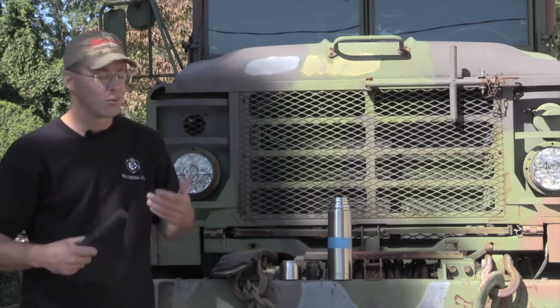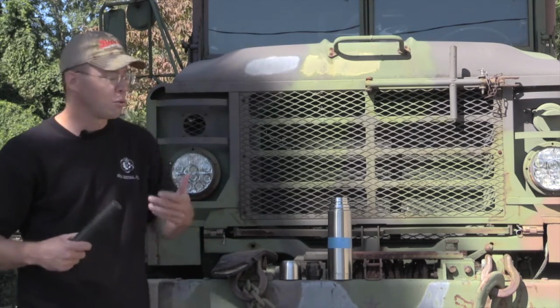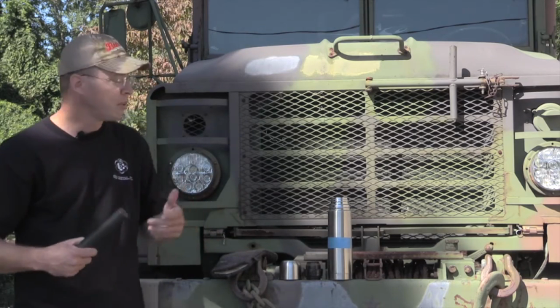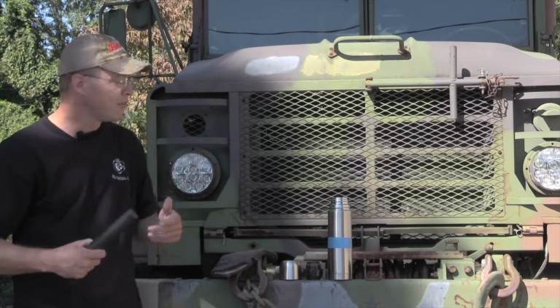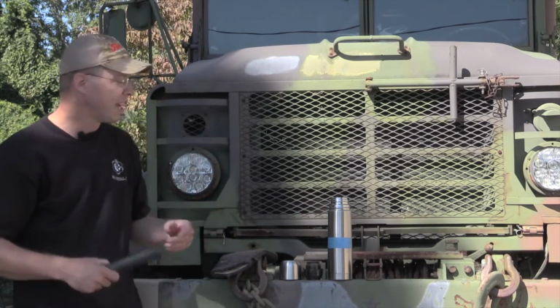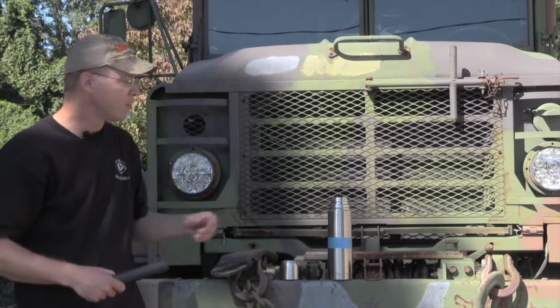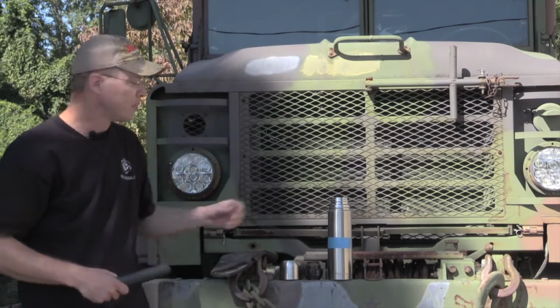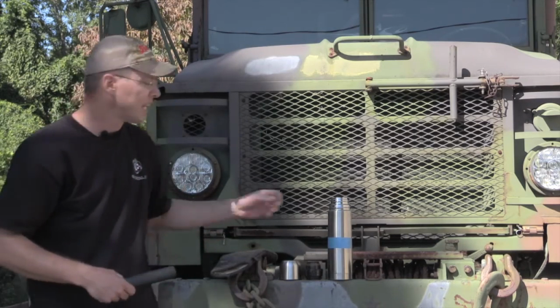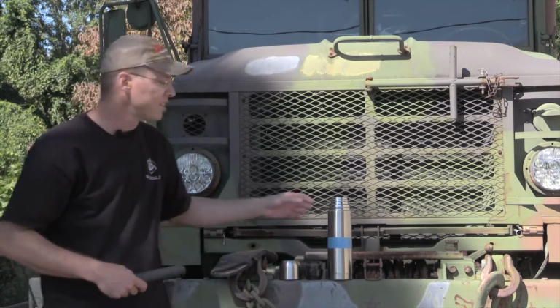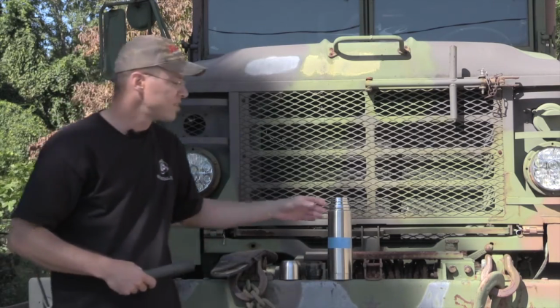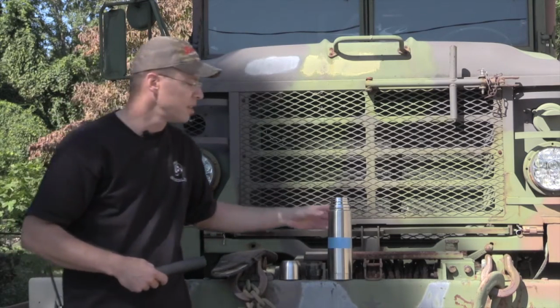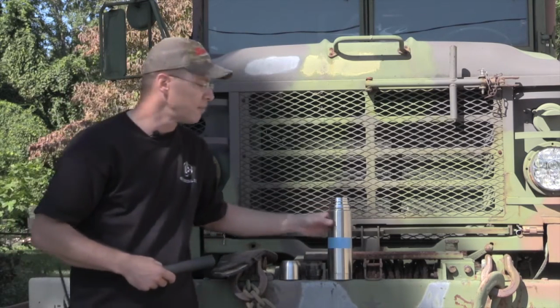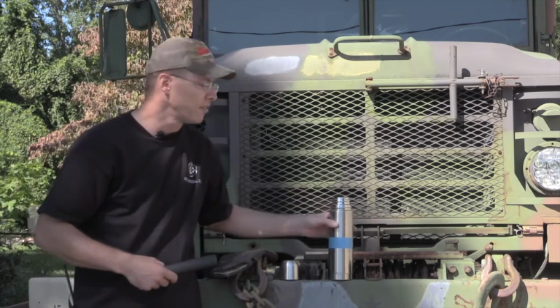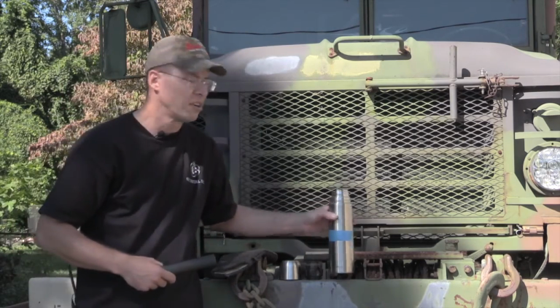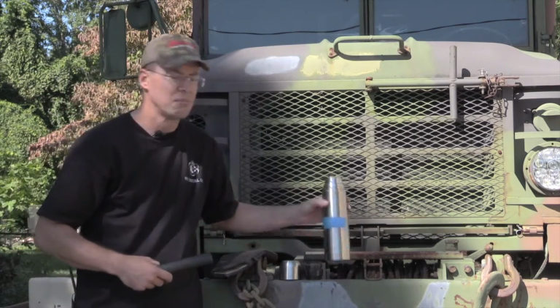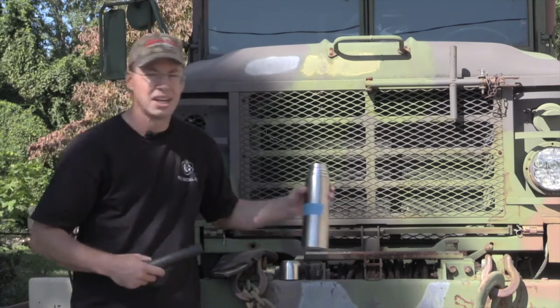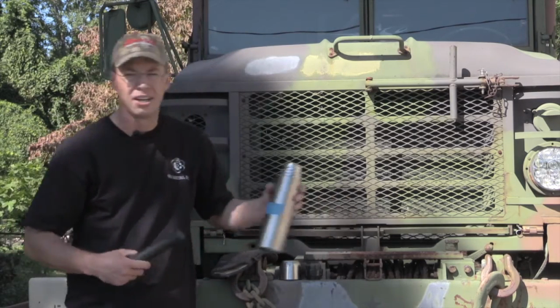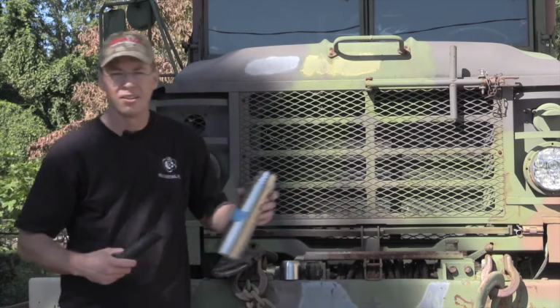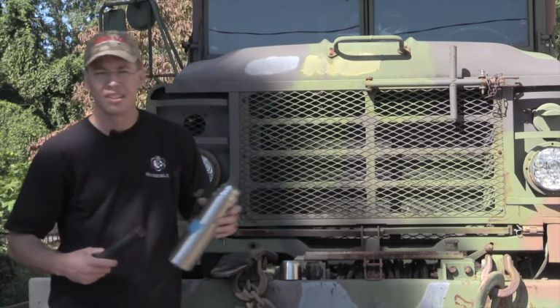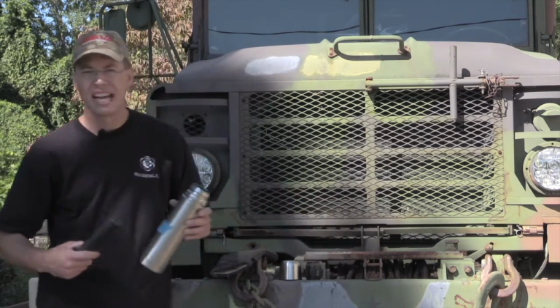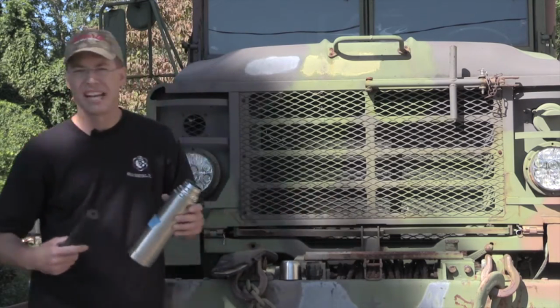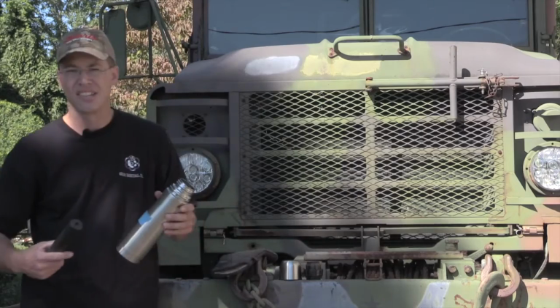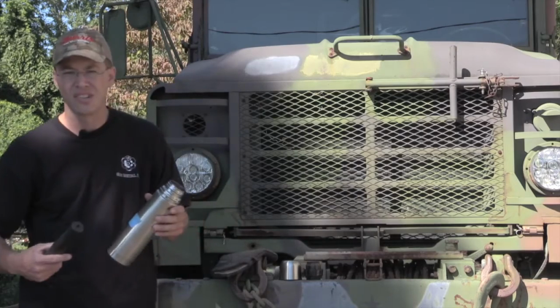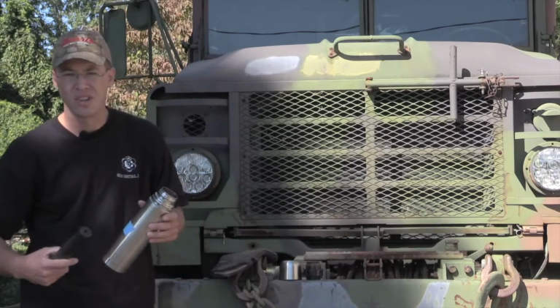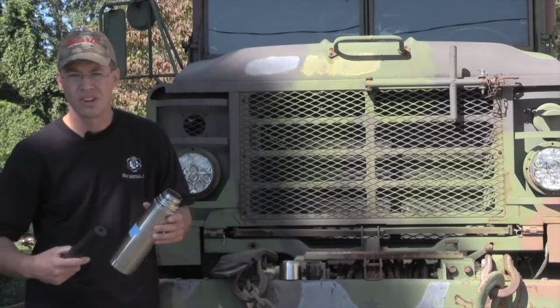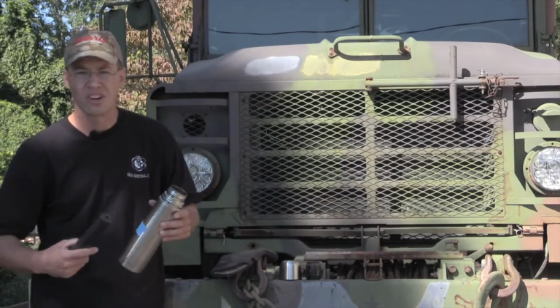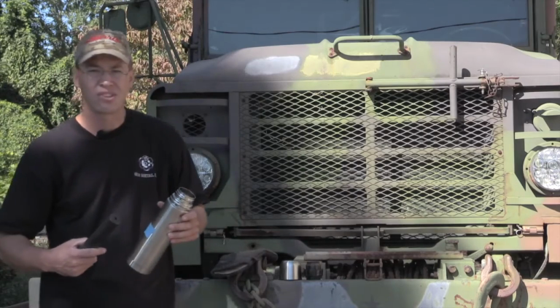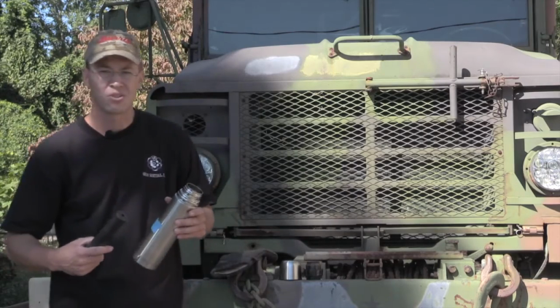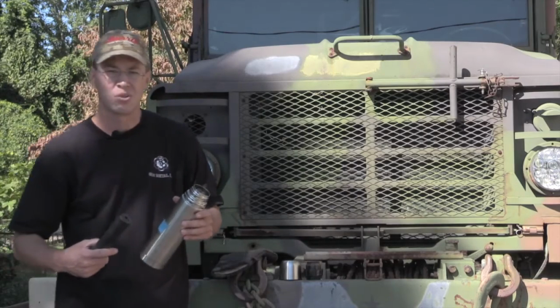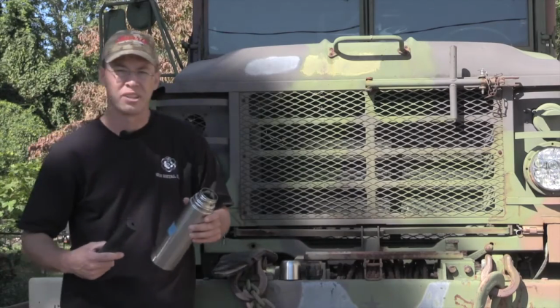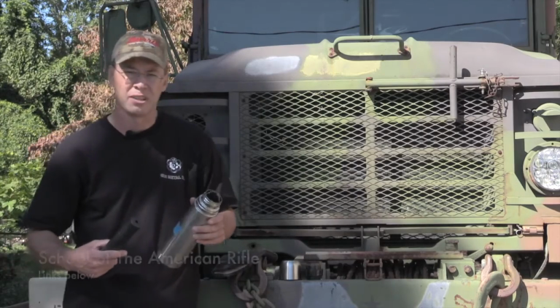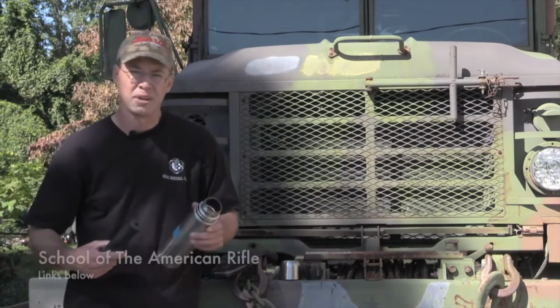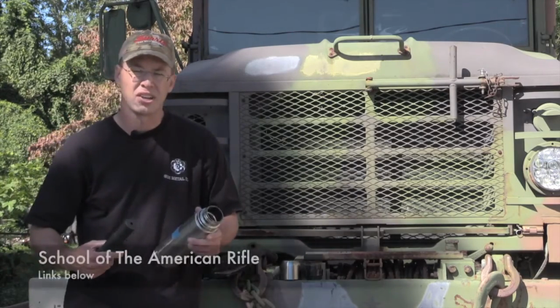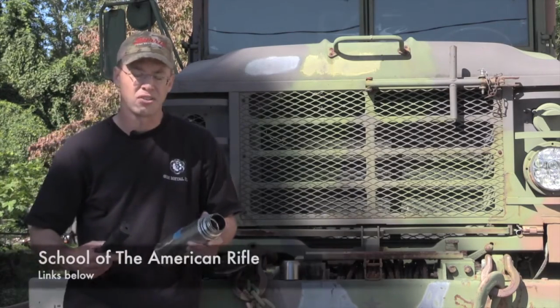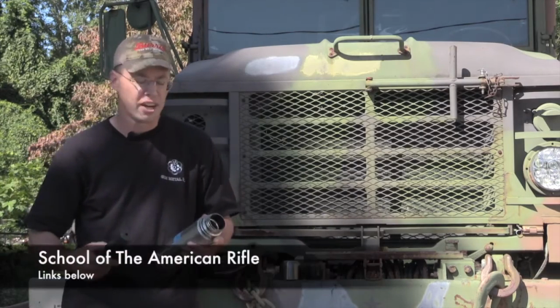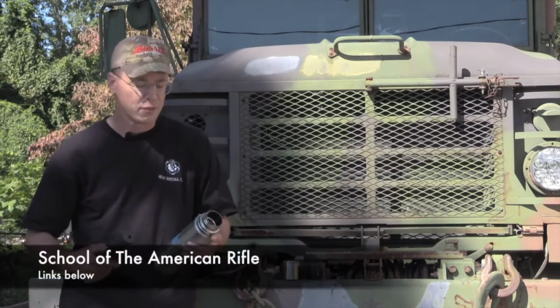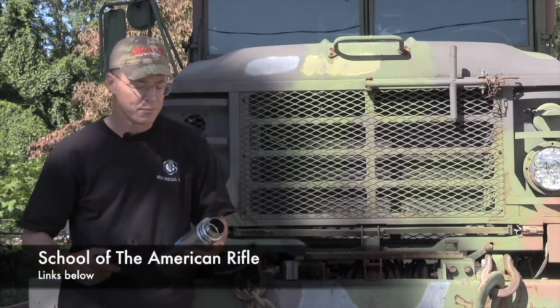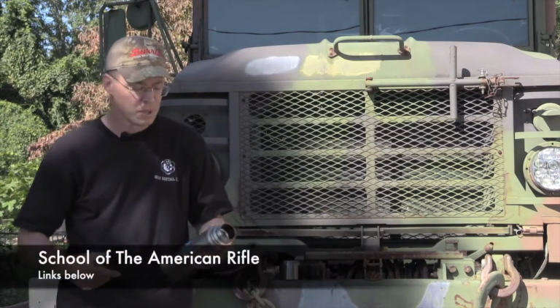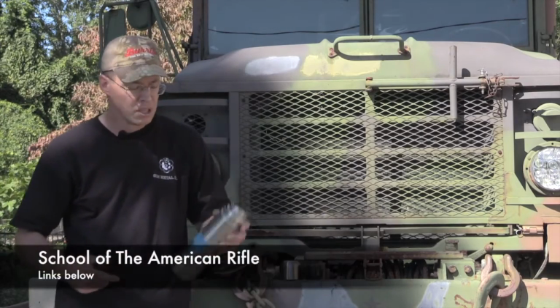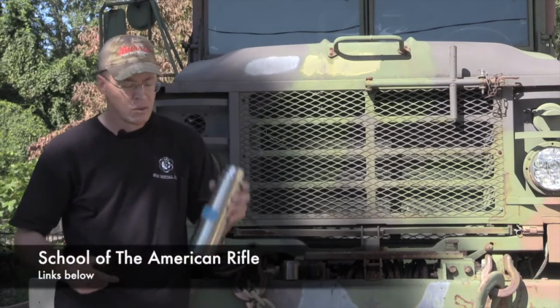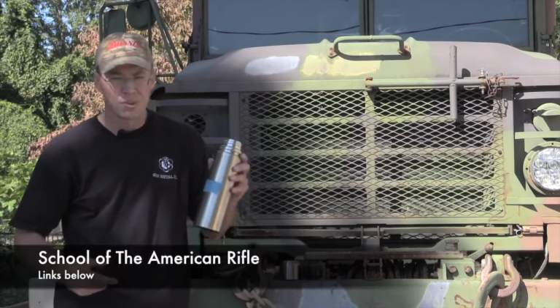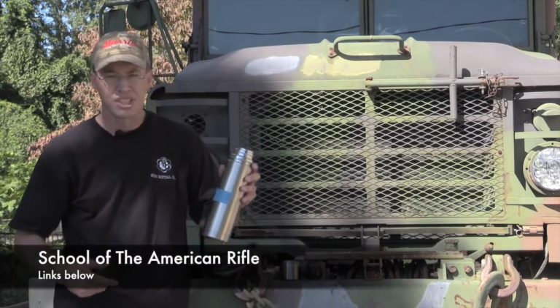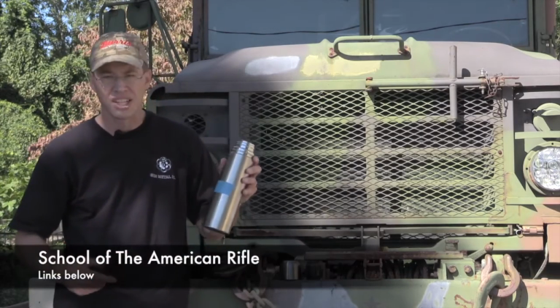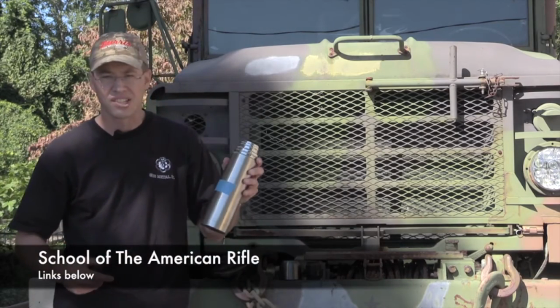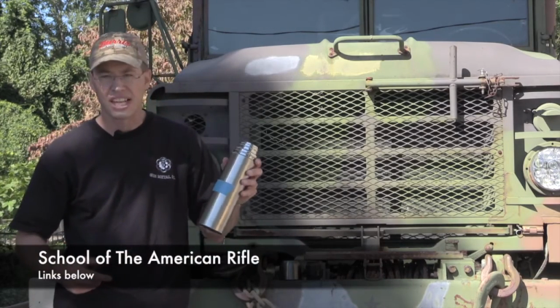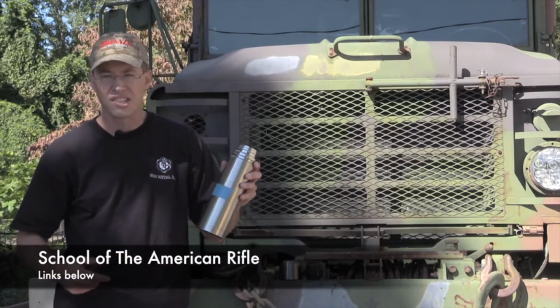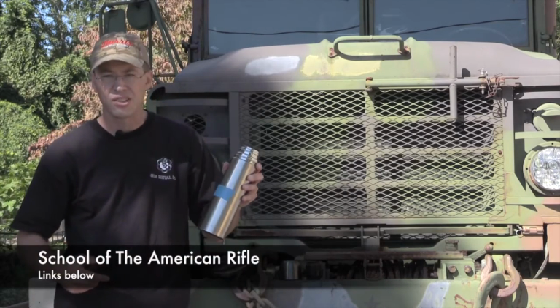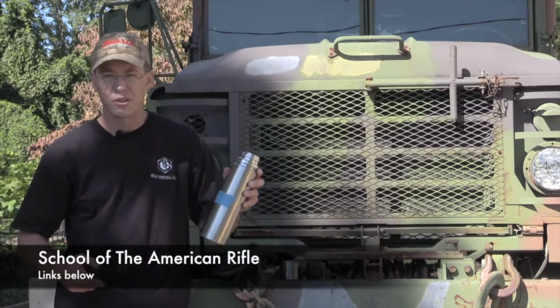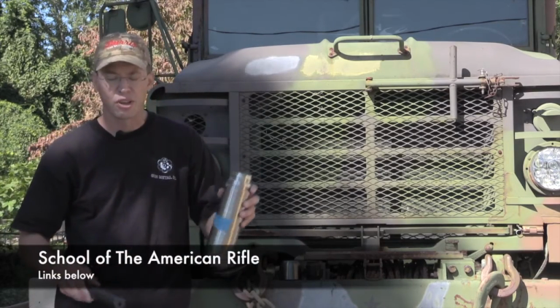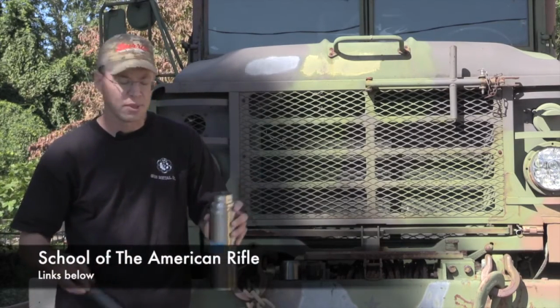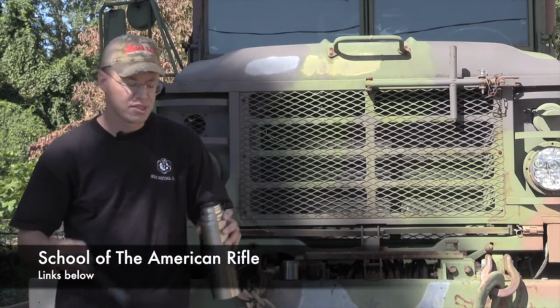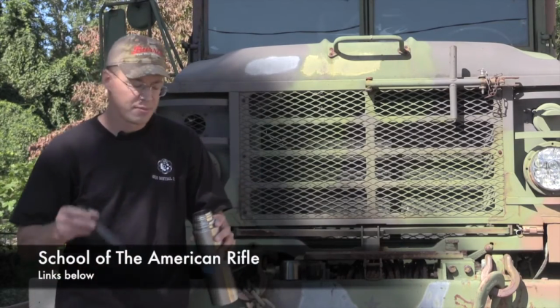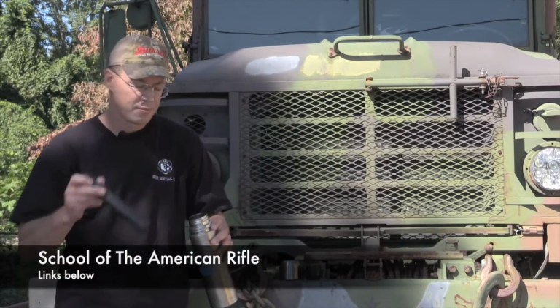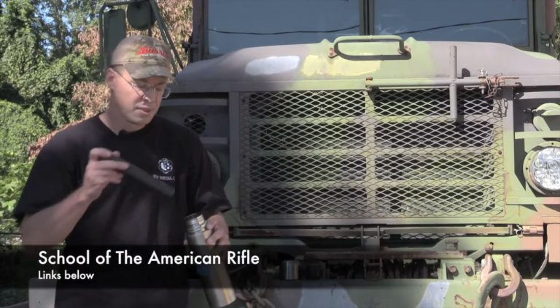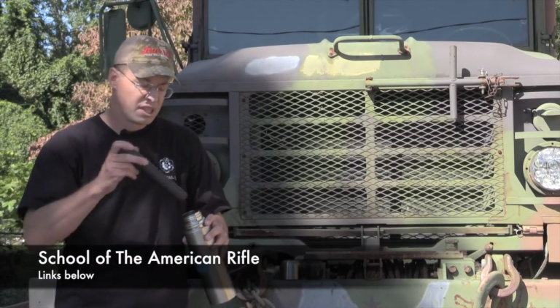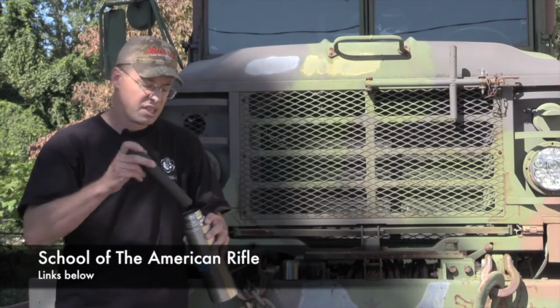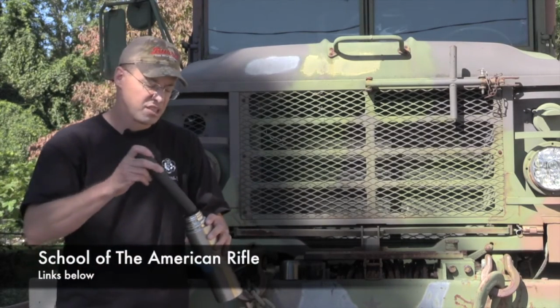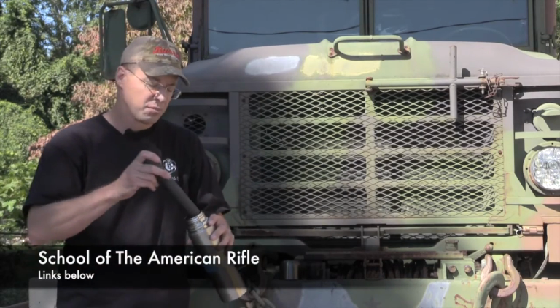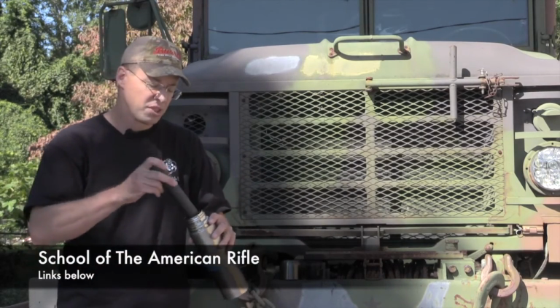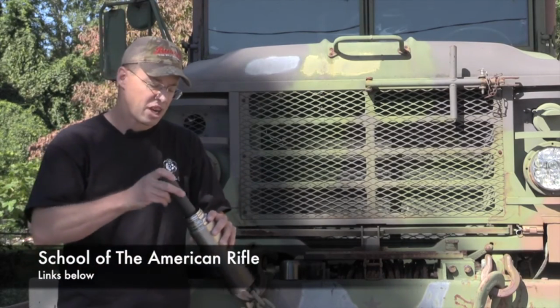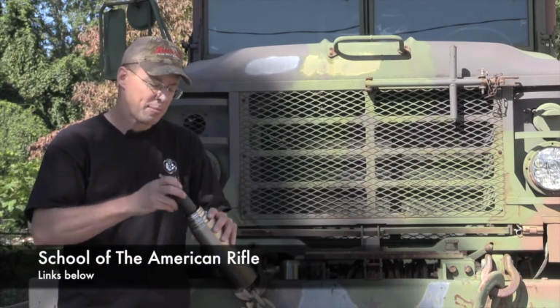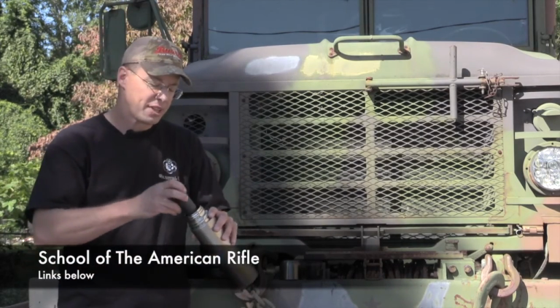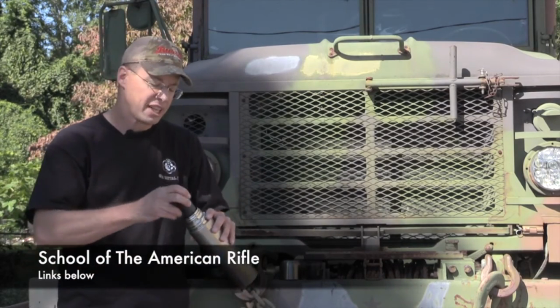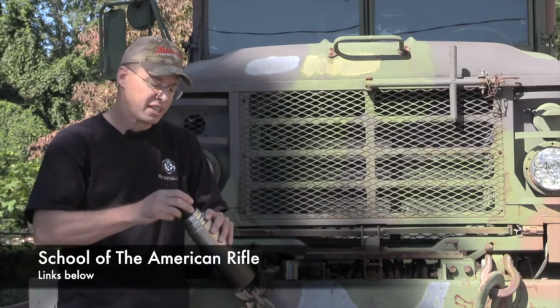What we found — and we got this tip from the guys at SOTAR, School of the American Rifle — was to get a stainless steel thermos and simply drop it in.